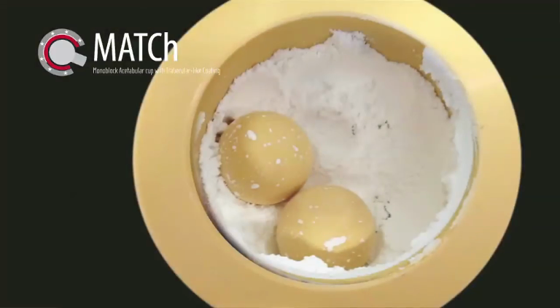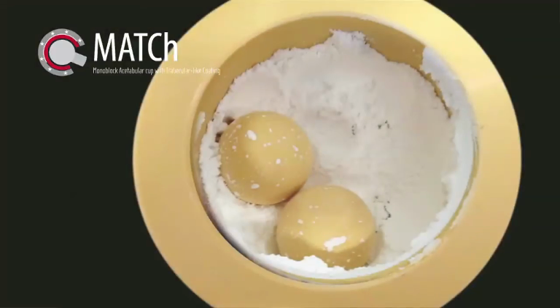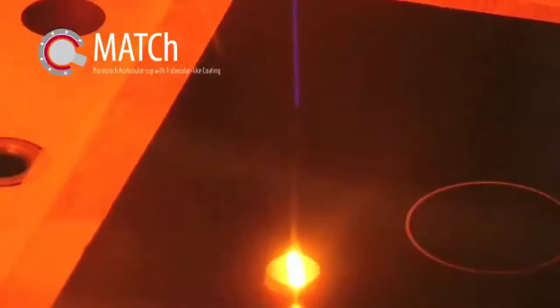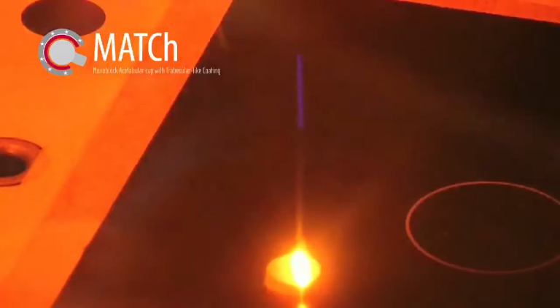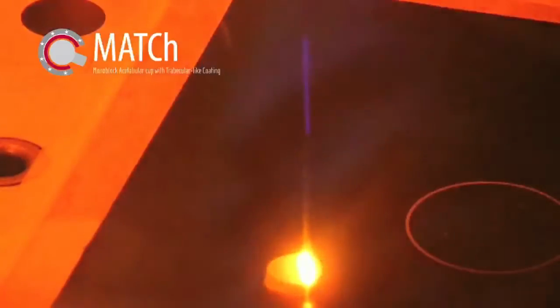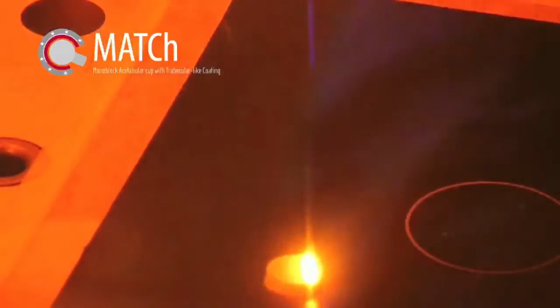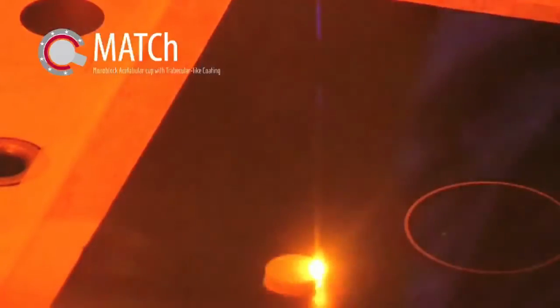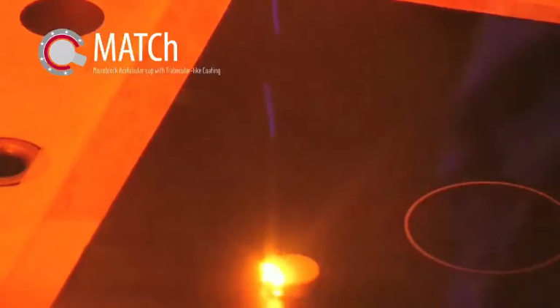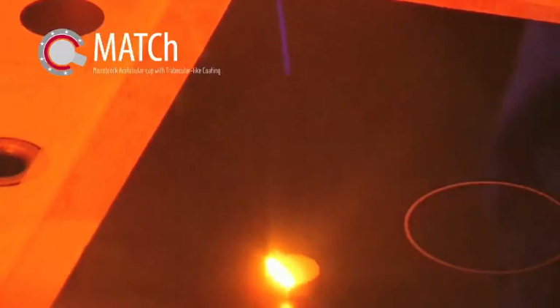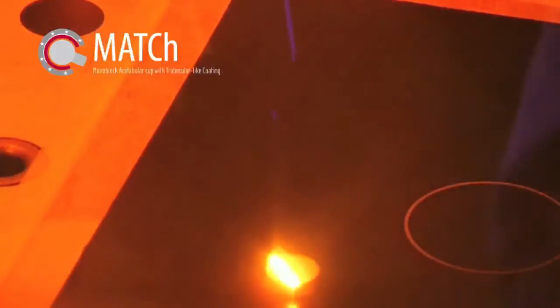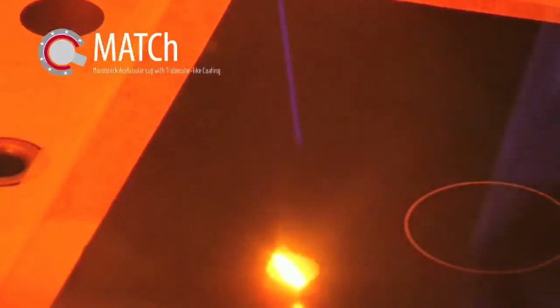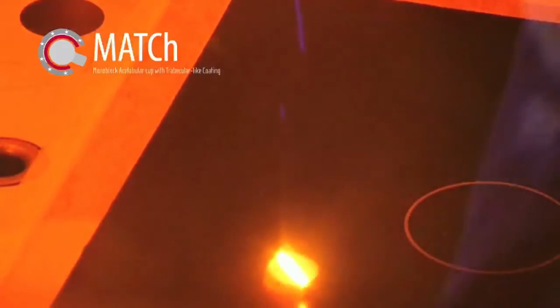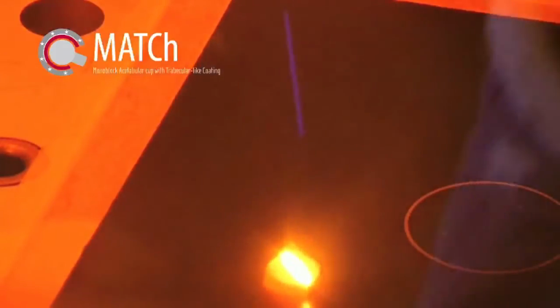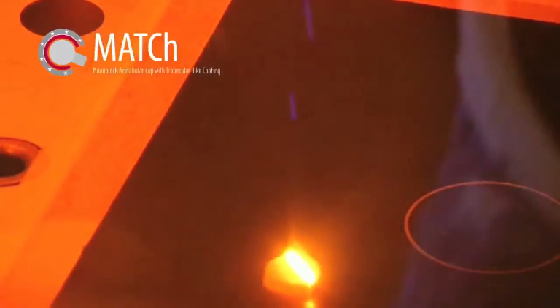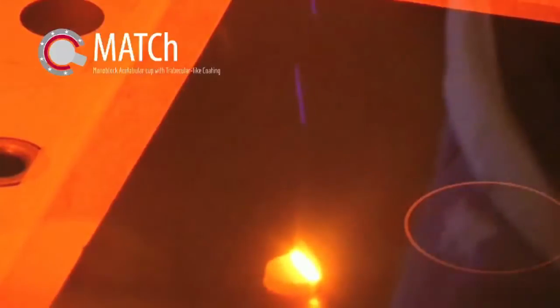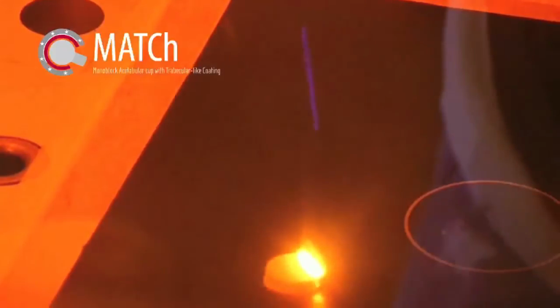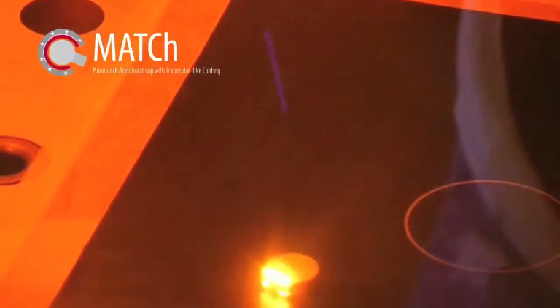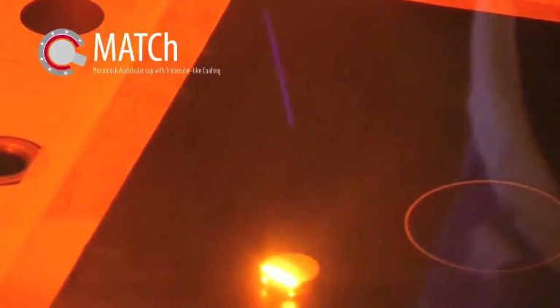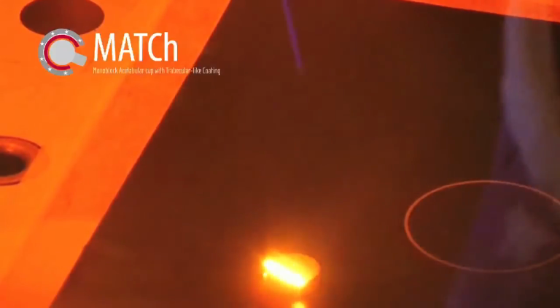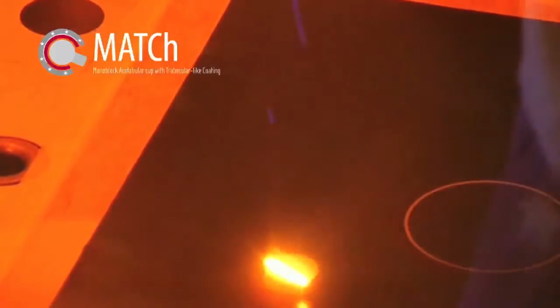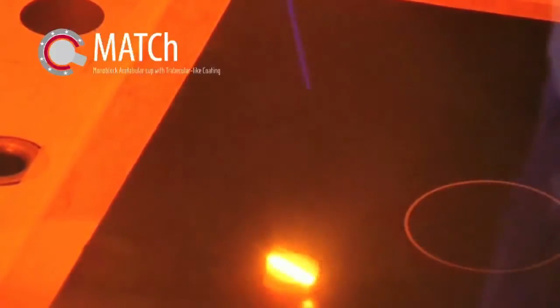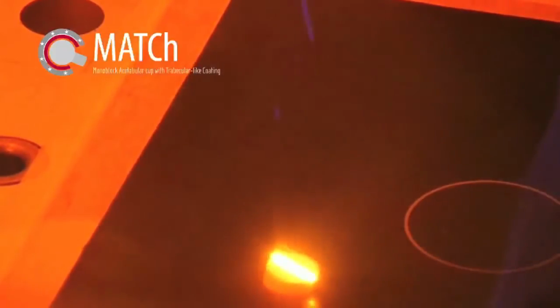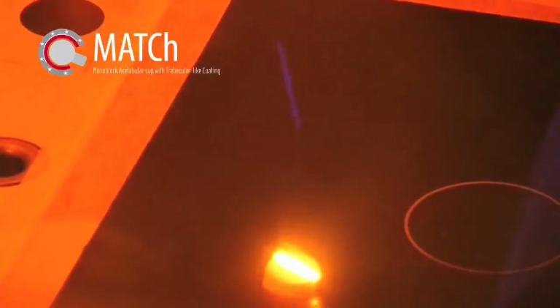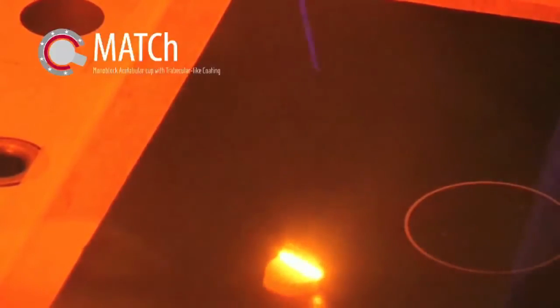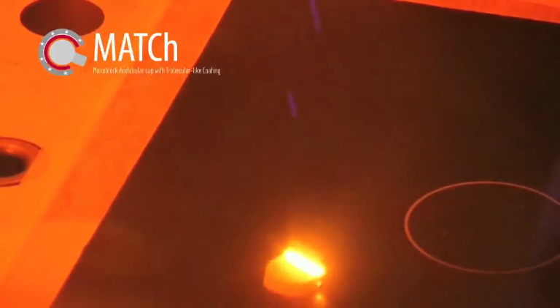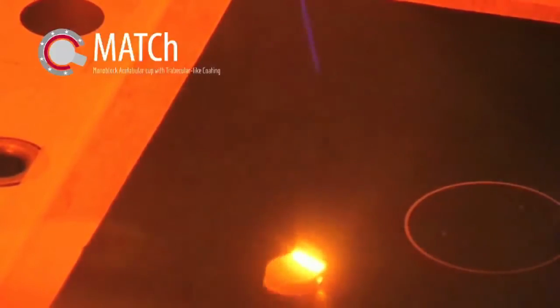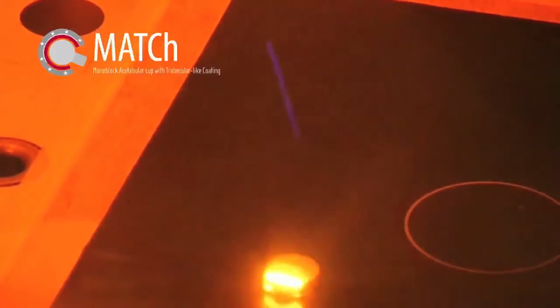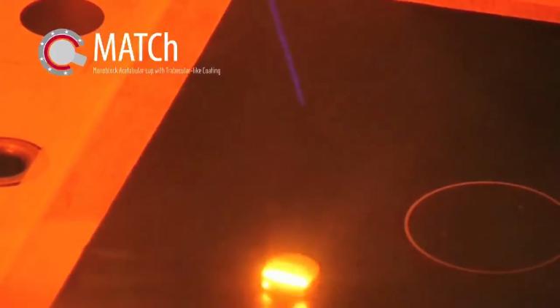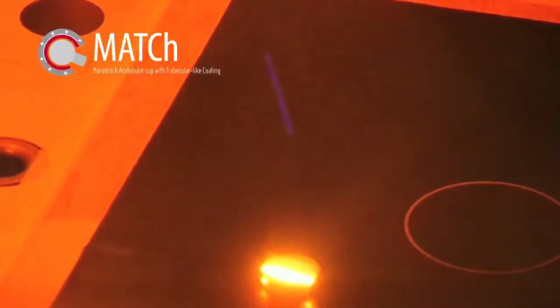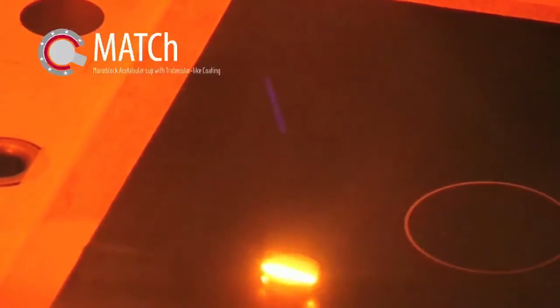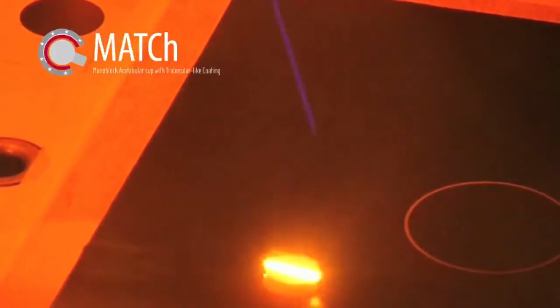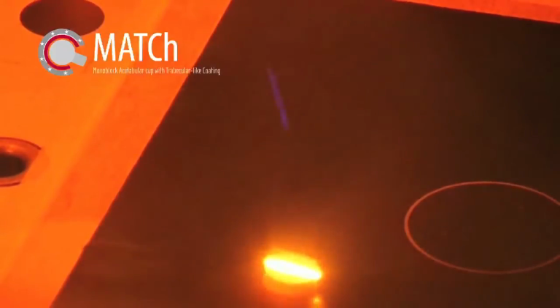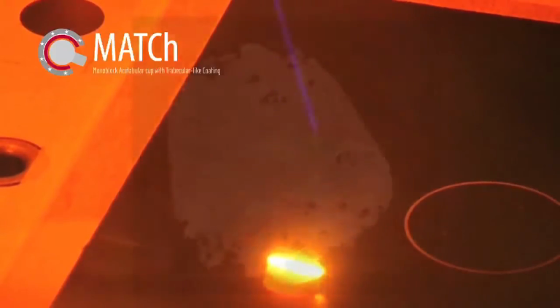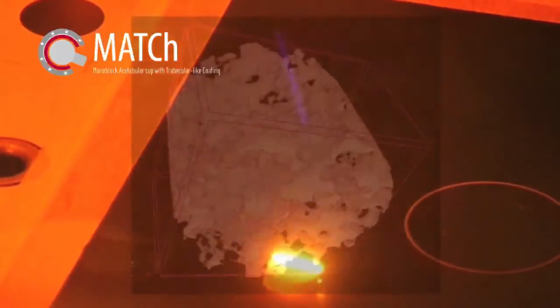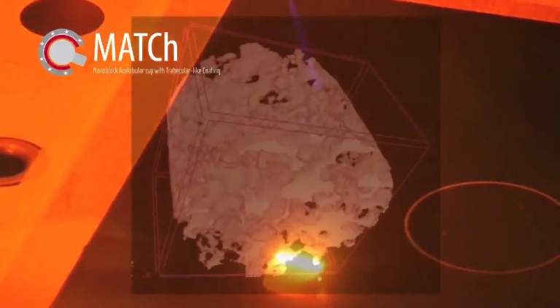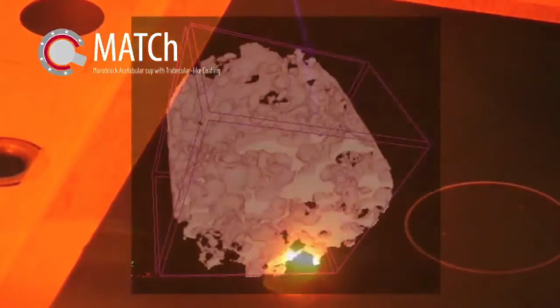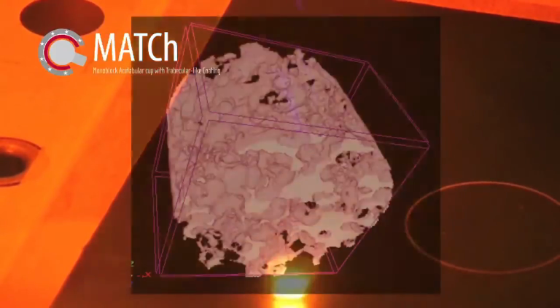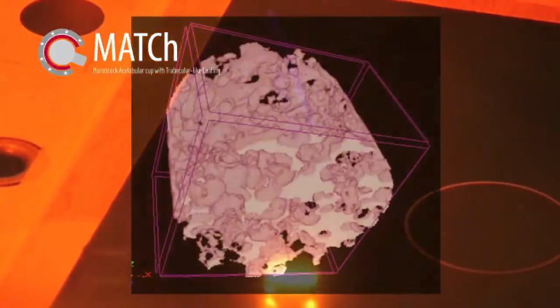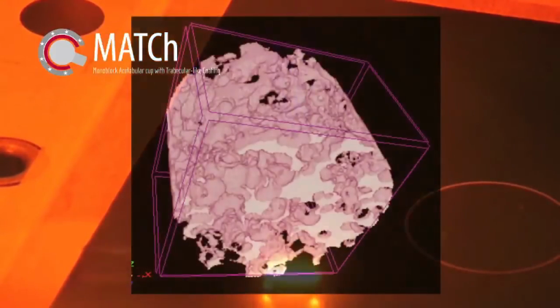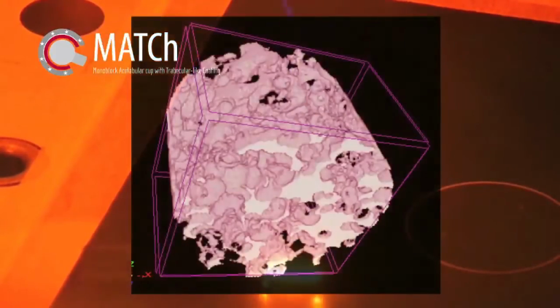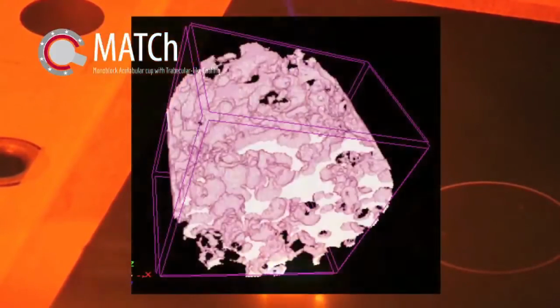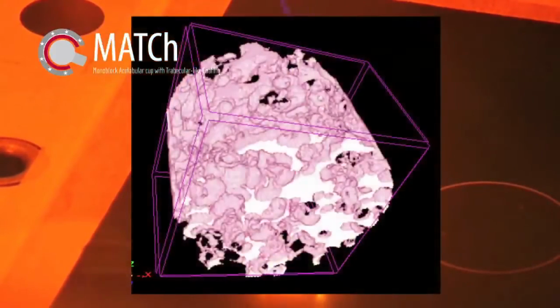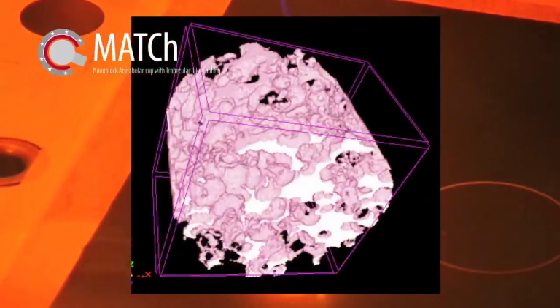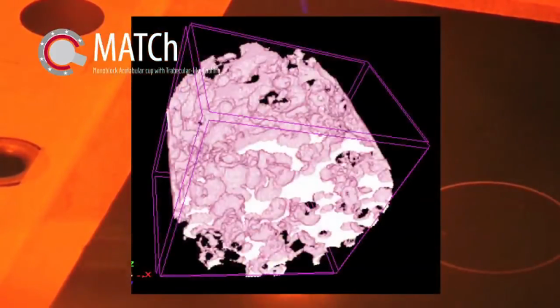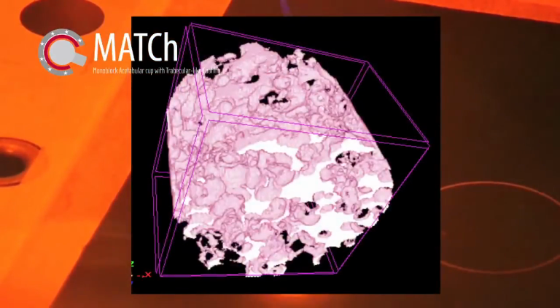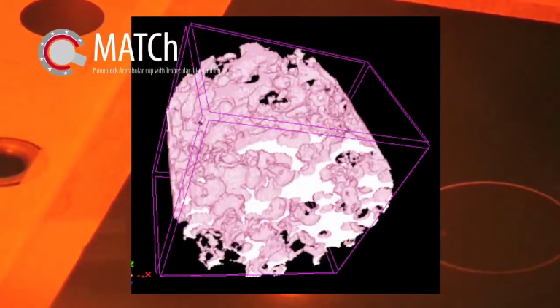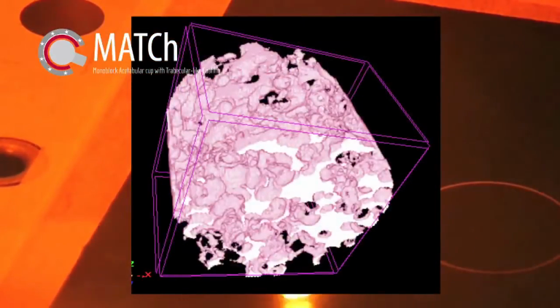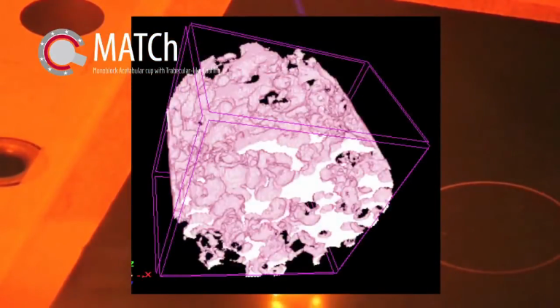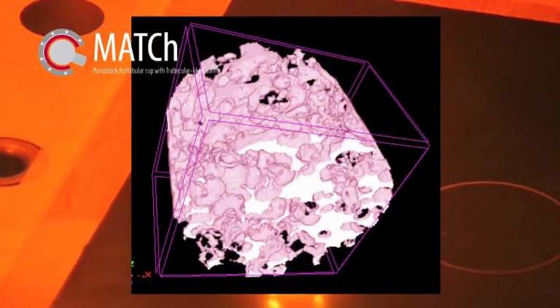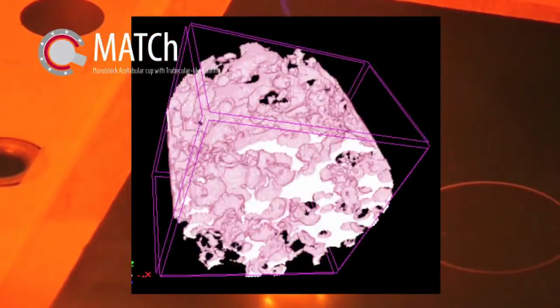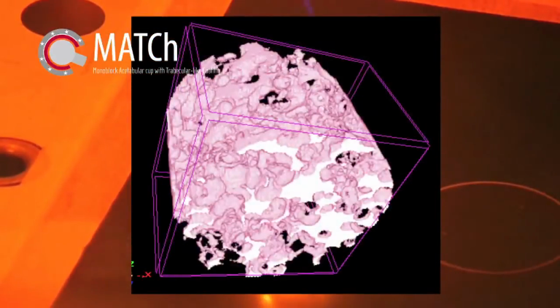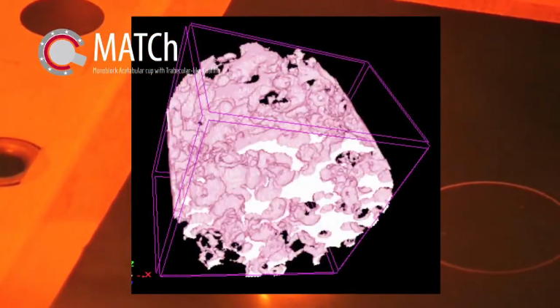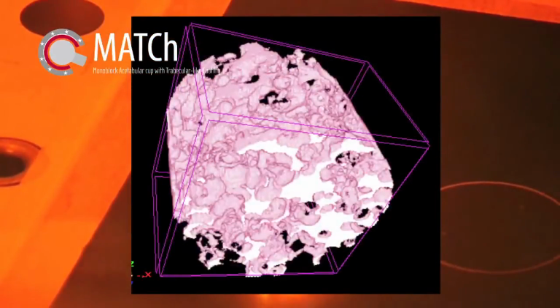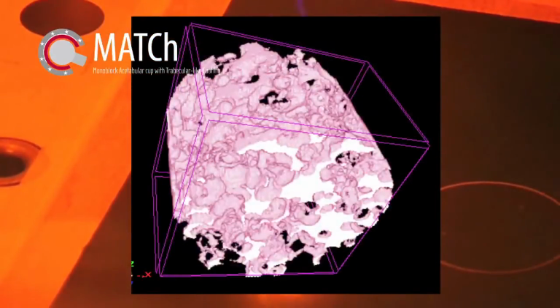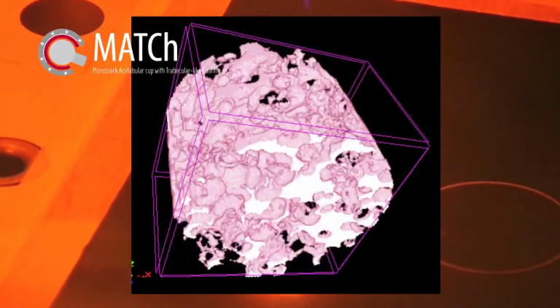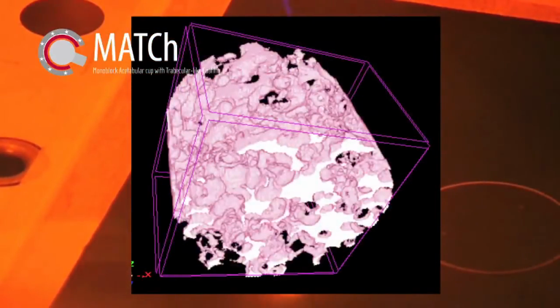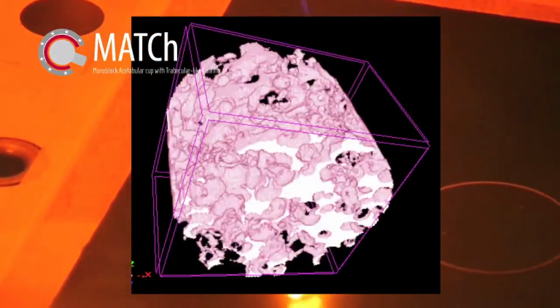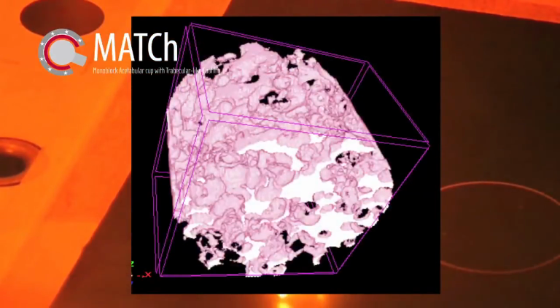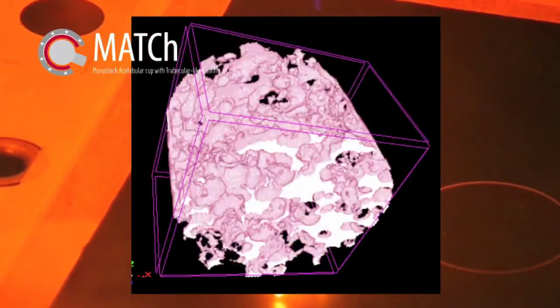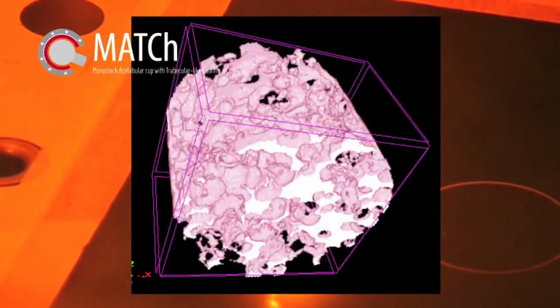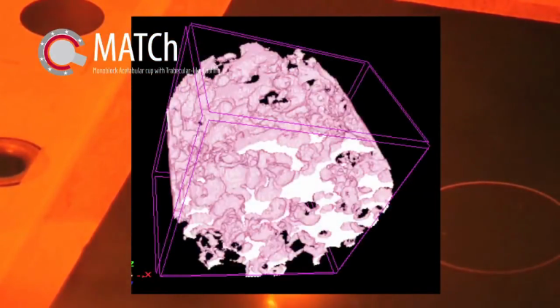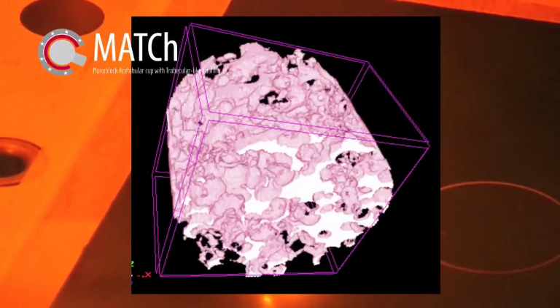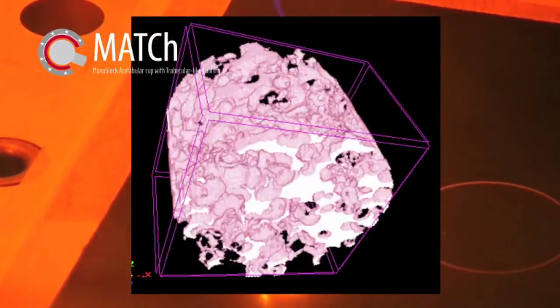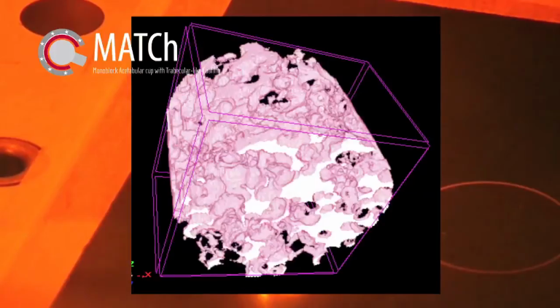To build the trabecular-like coating, two different methods are tested: the sponge replication method and the laser sintering technique.